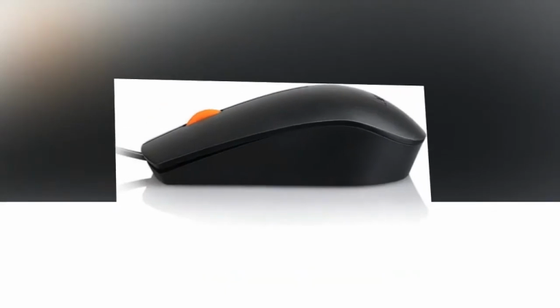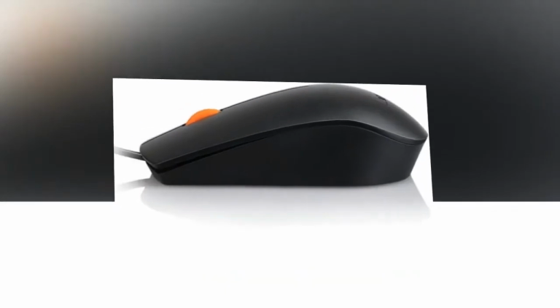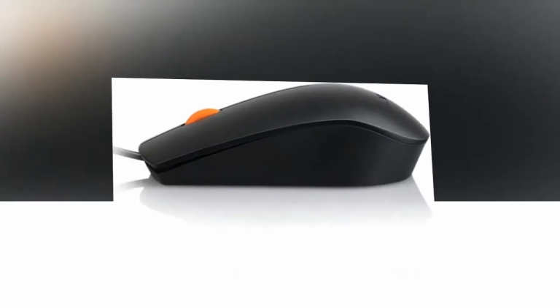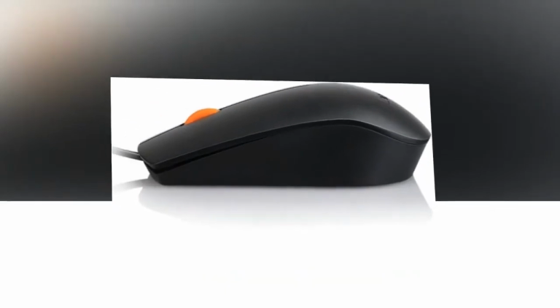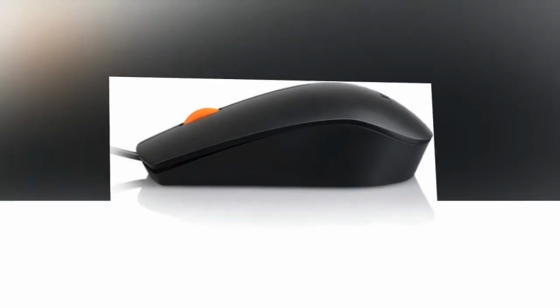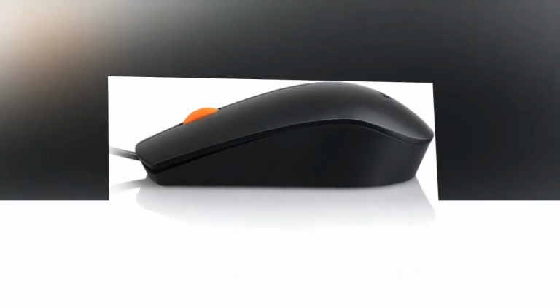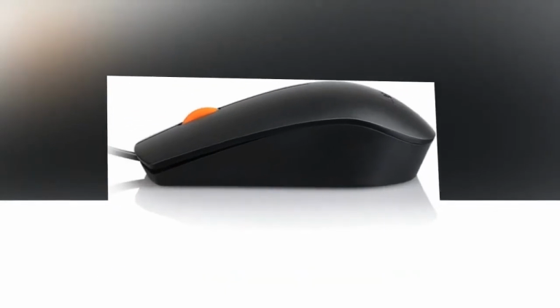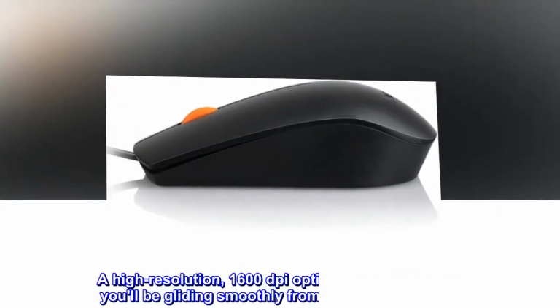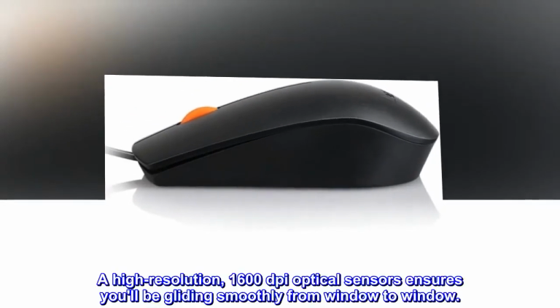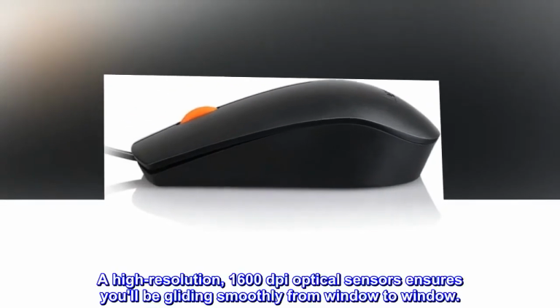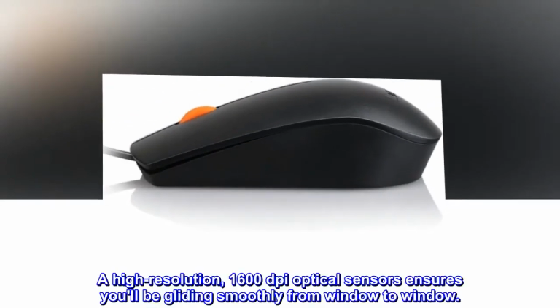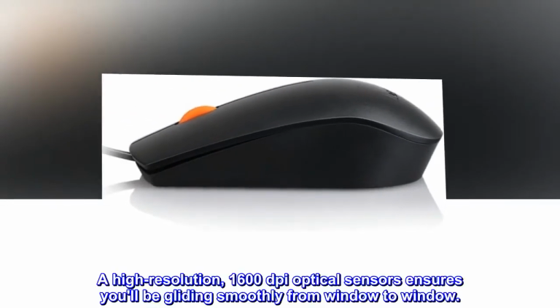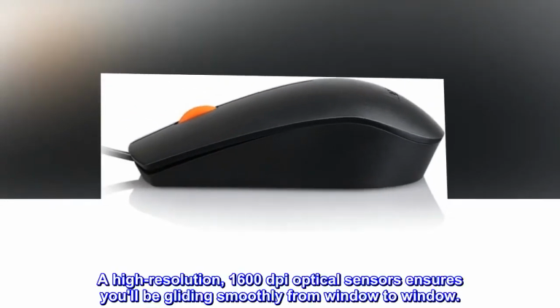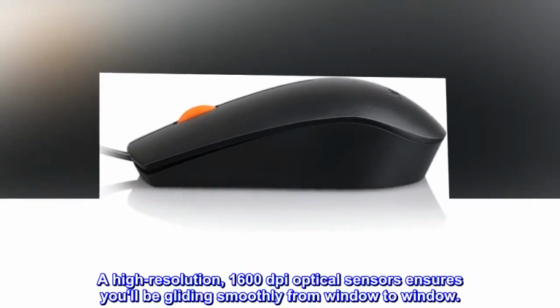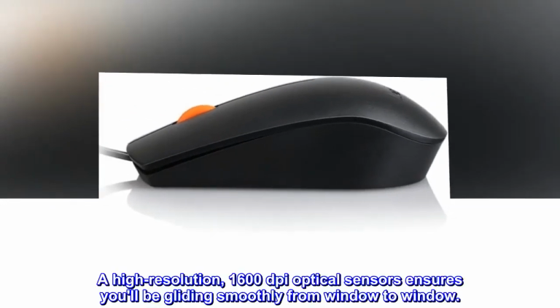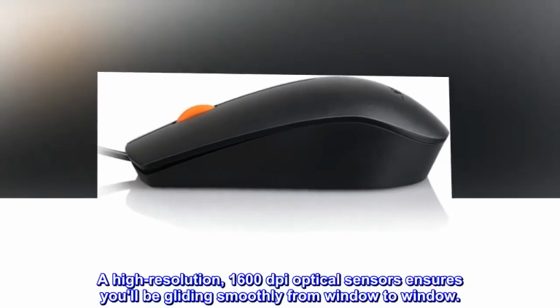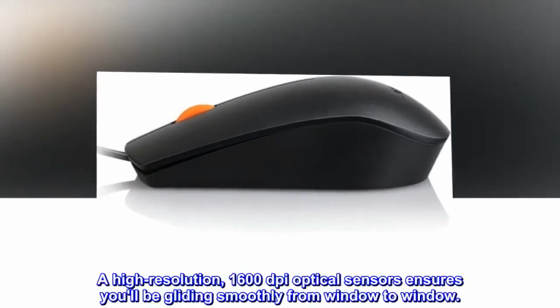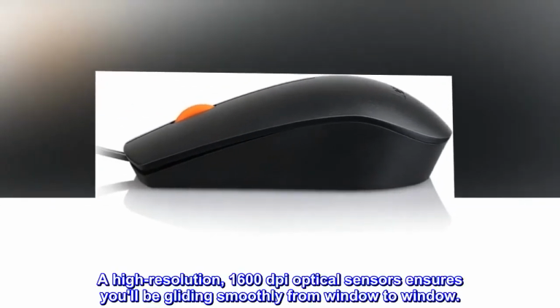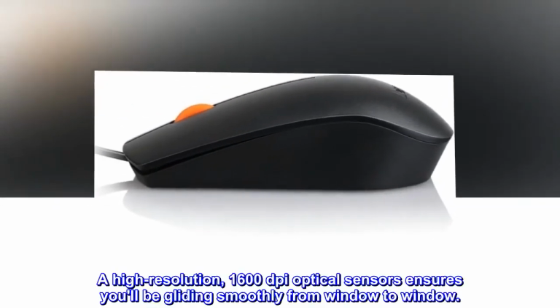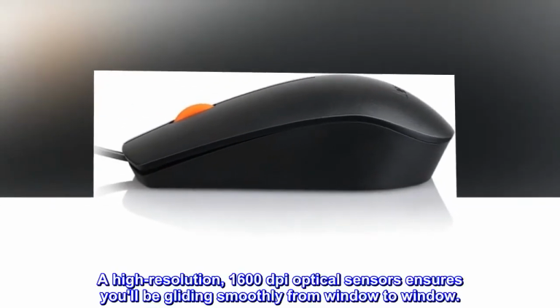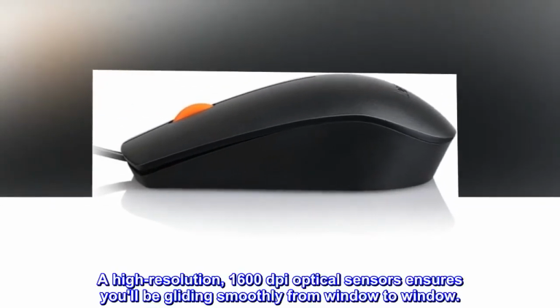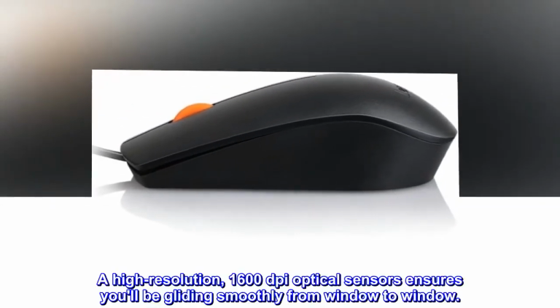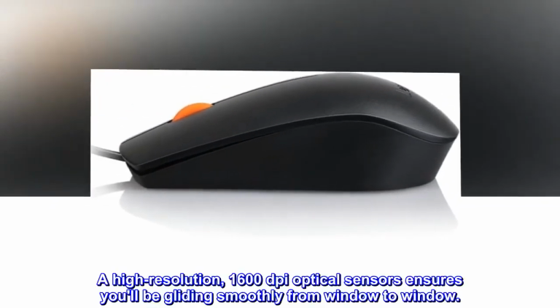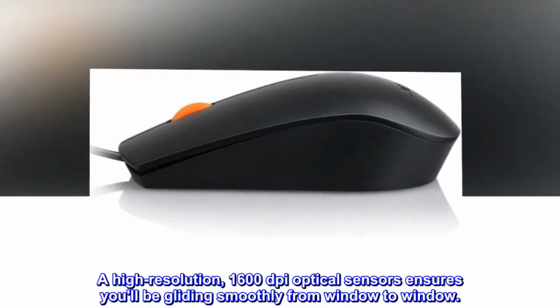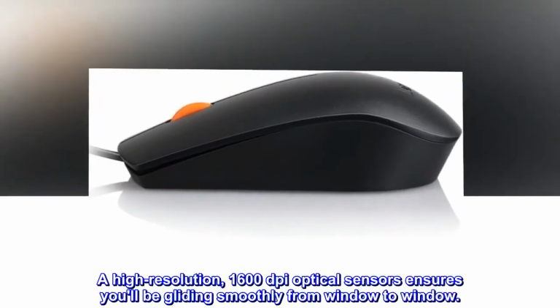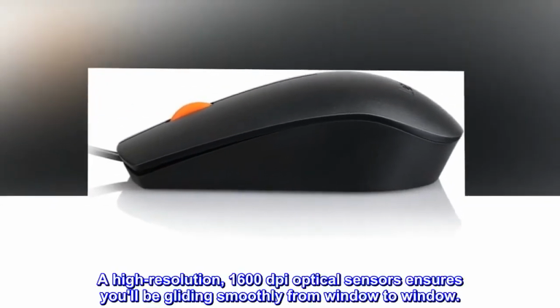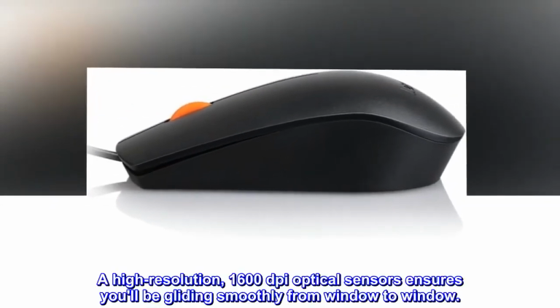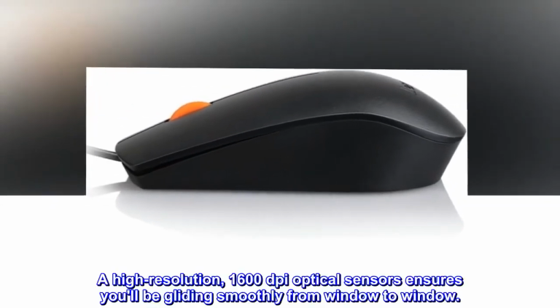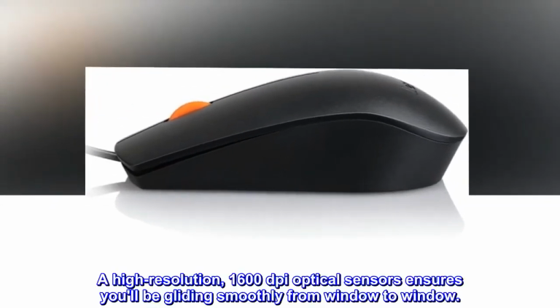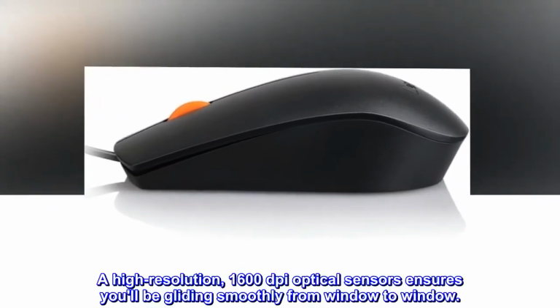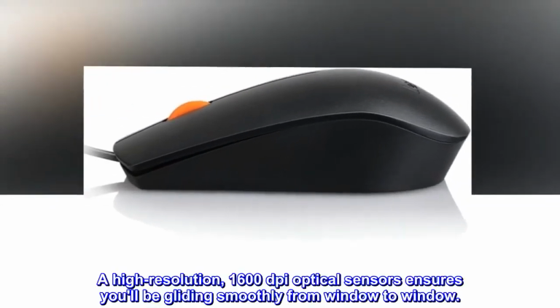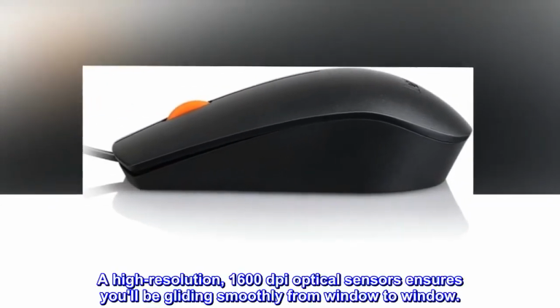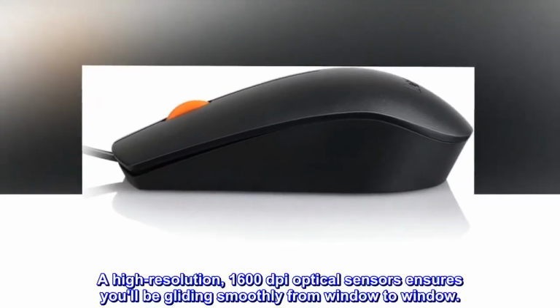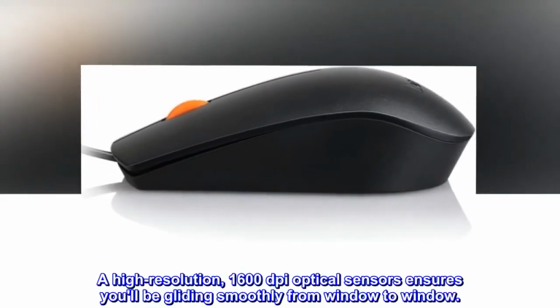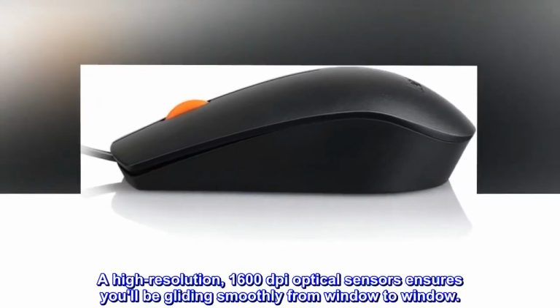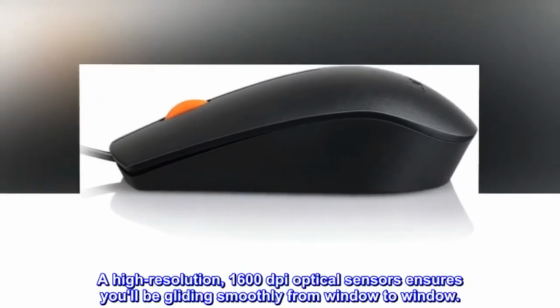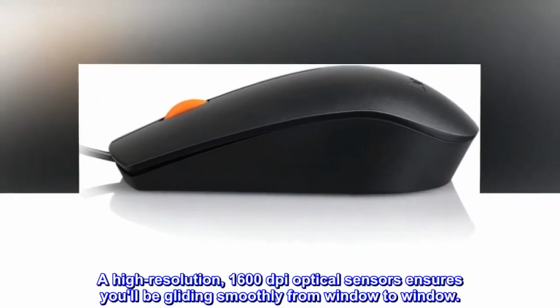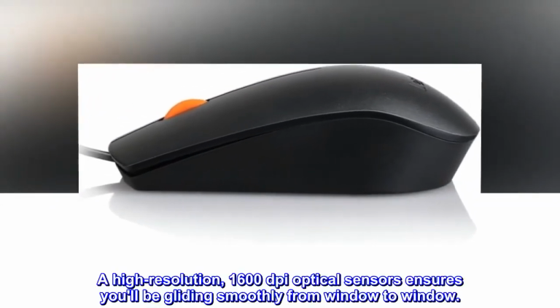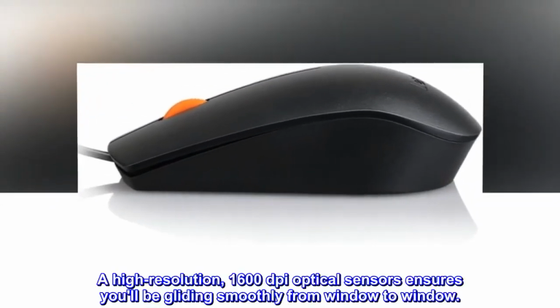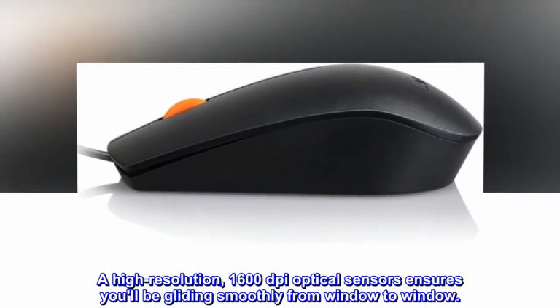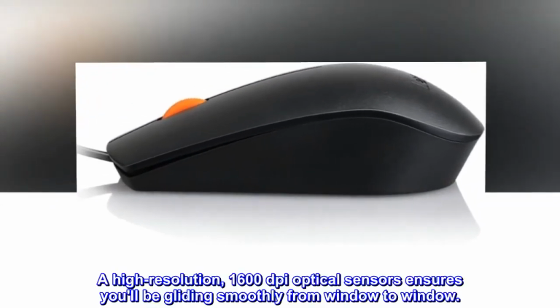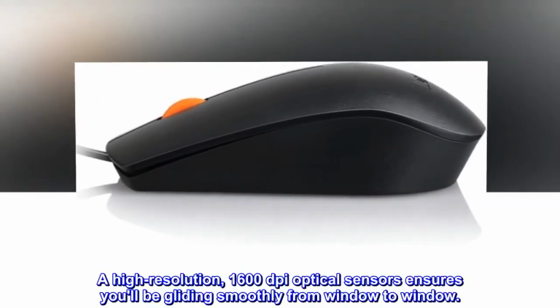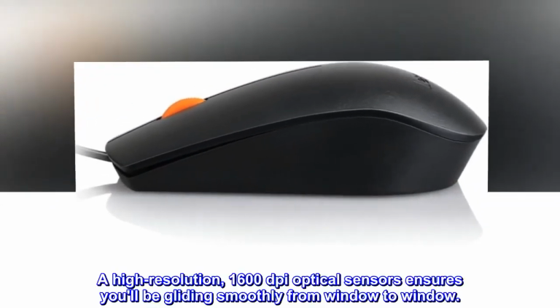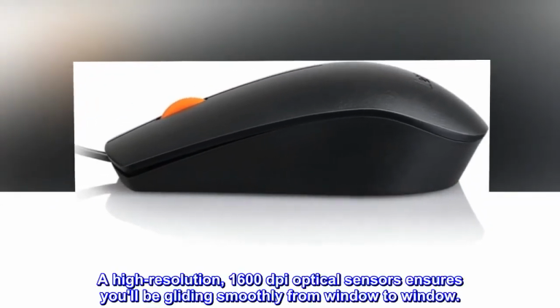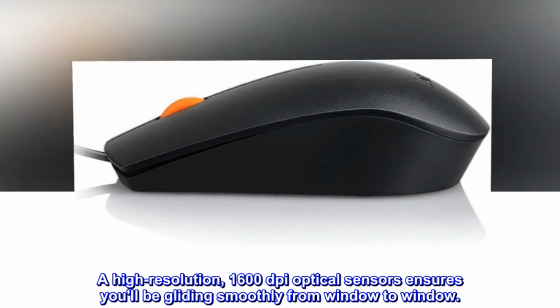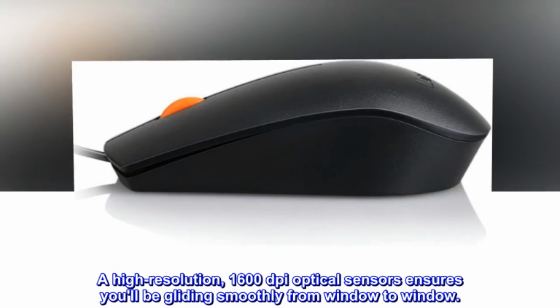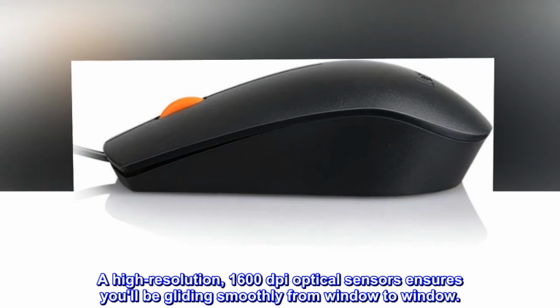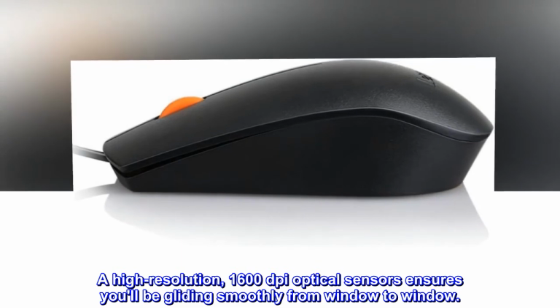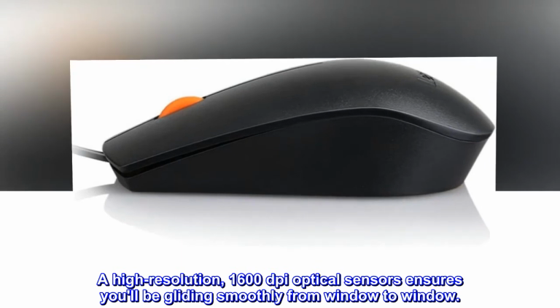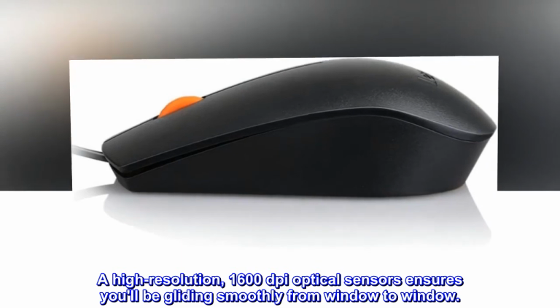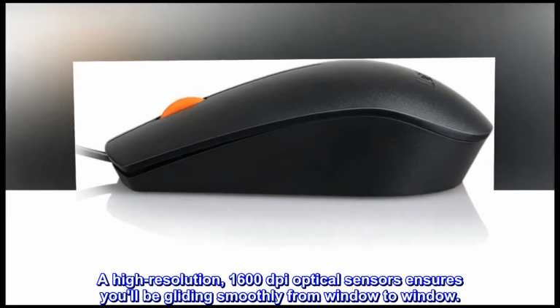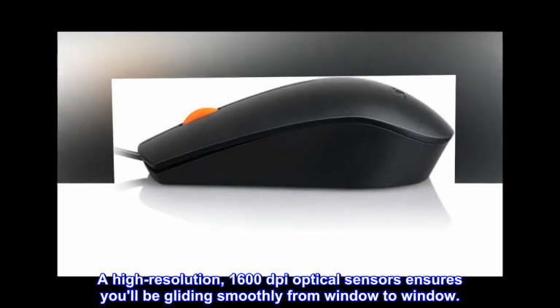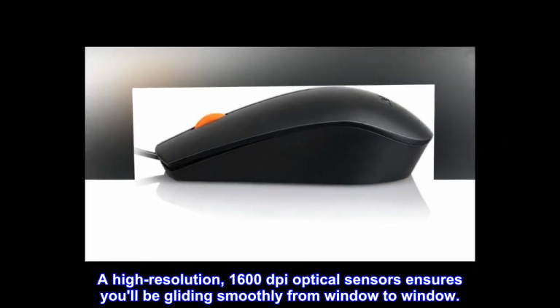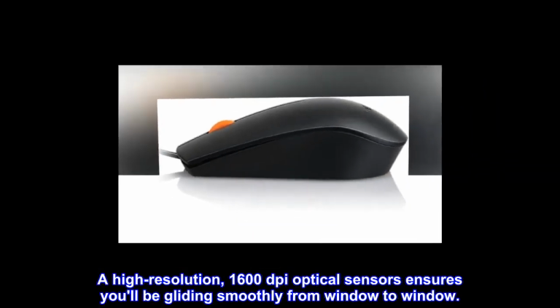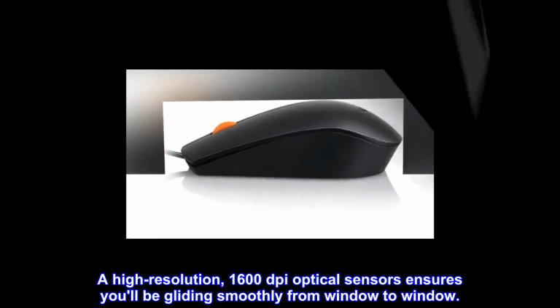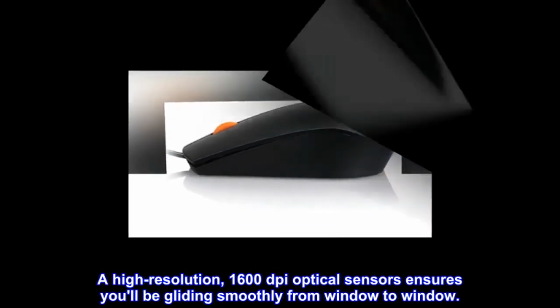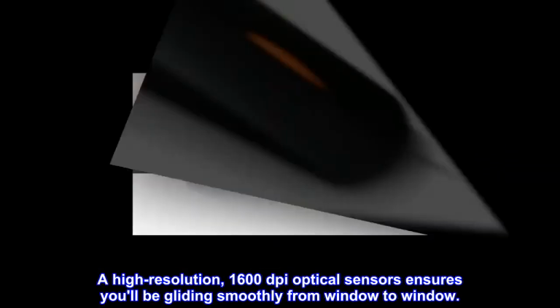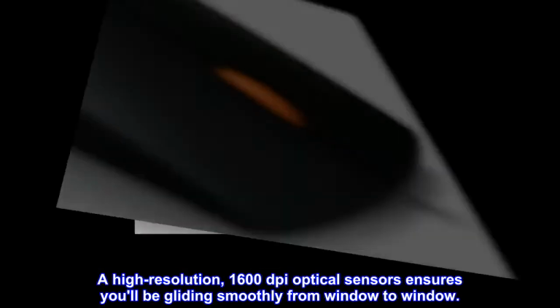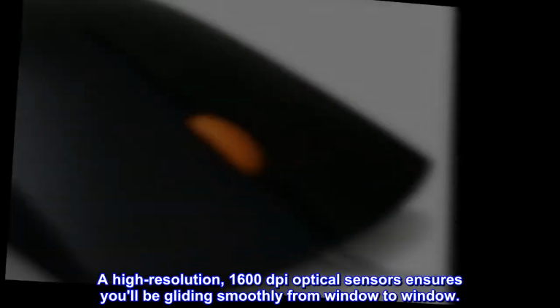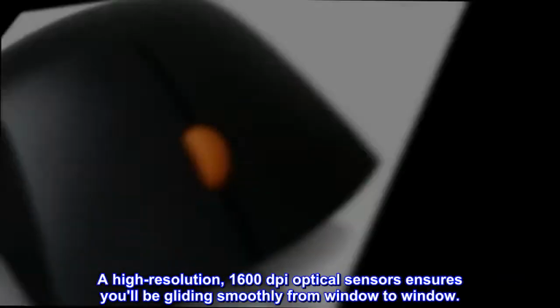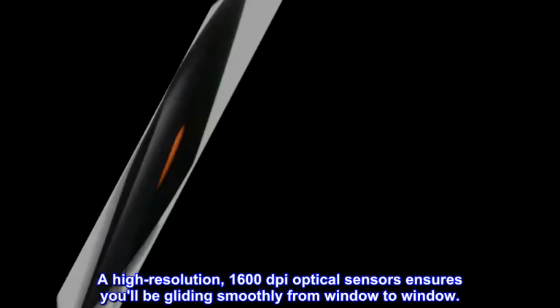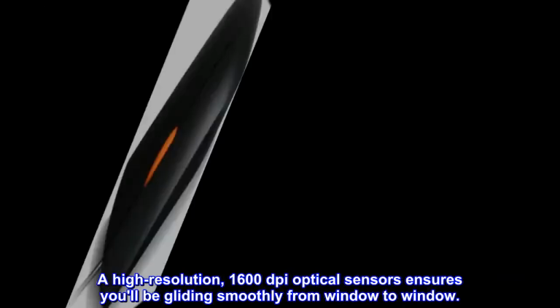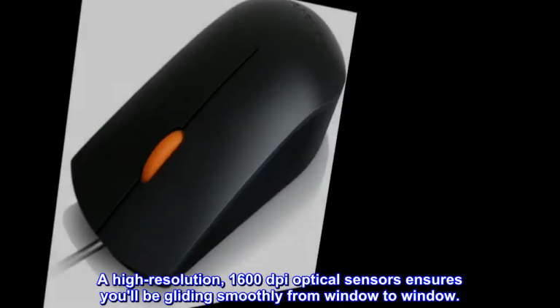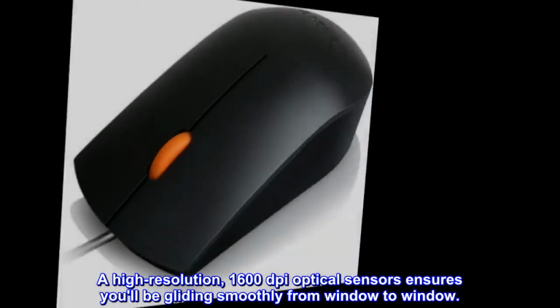A high-resolution 1600 dpi optical sensor ensures you'll be gliding smoothly from window to window.